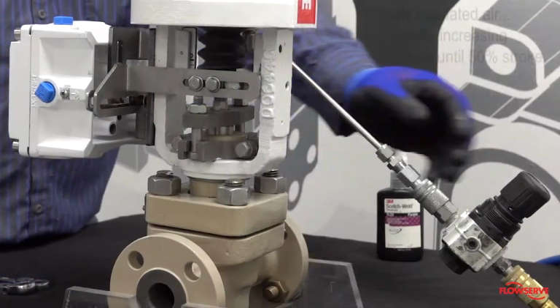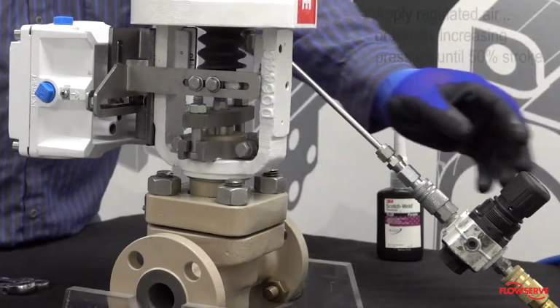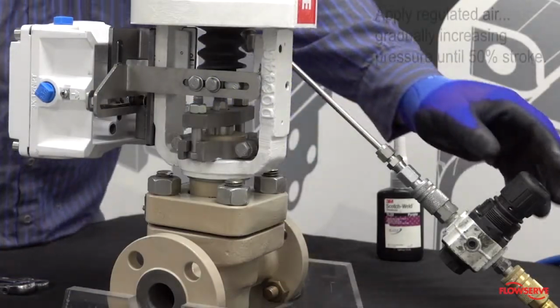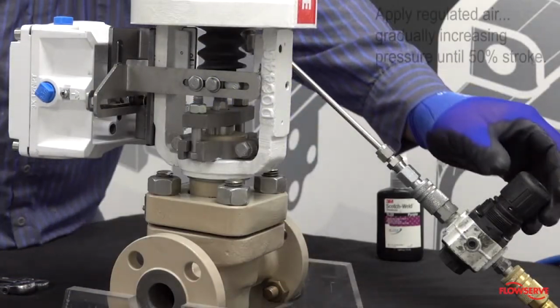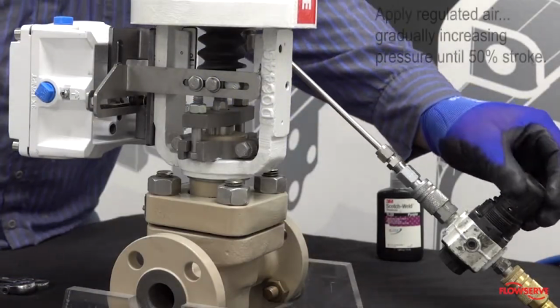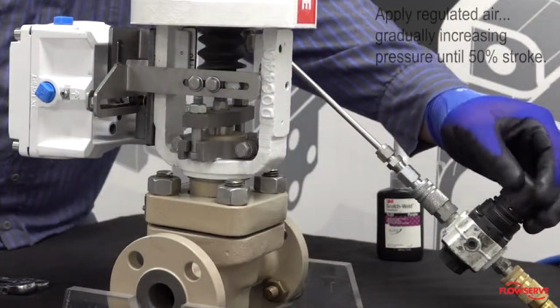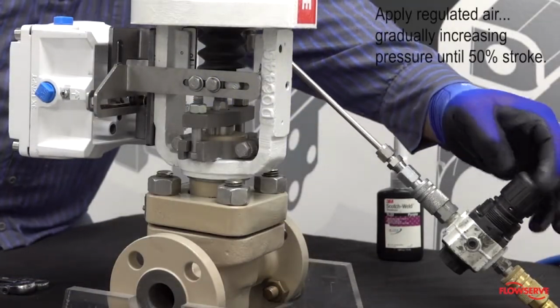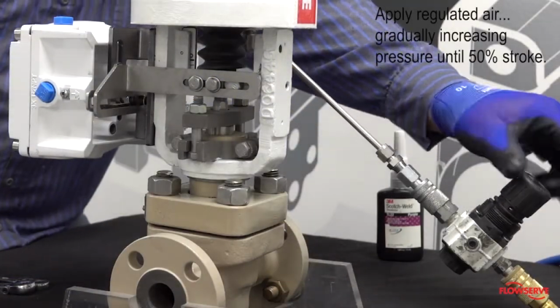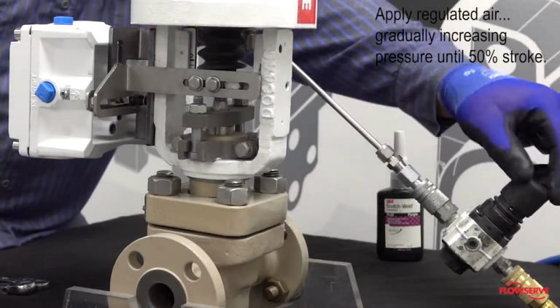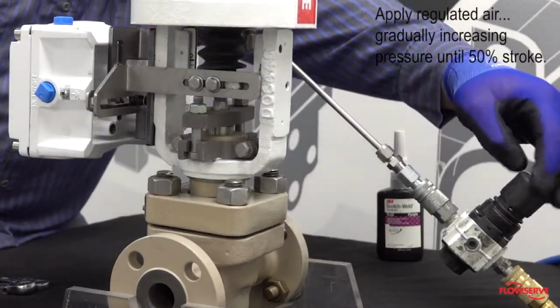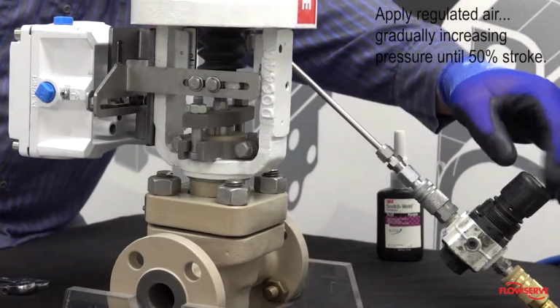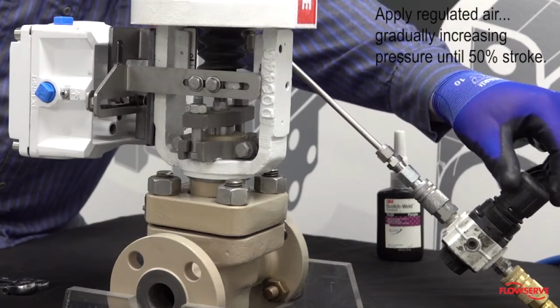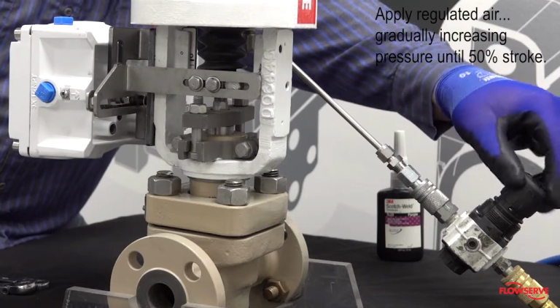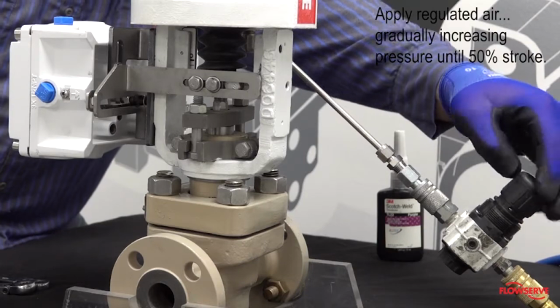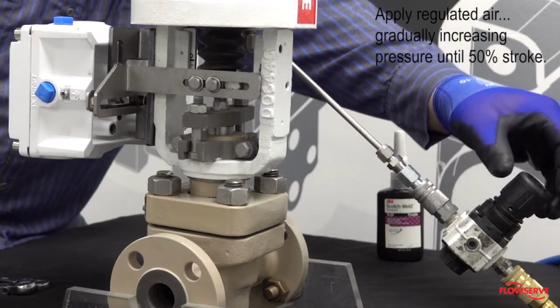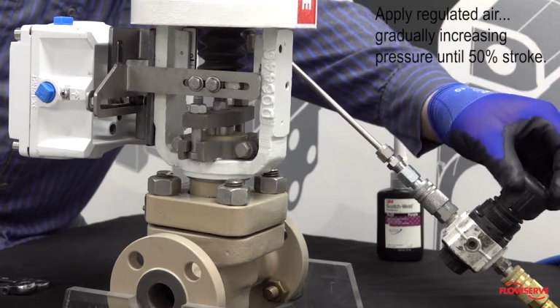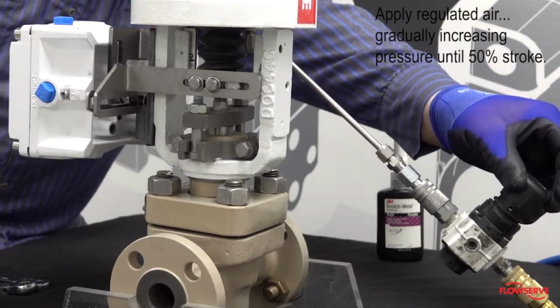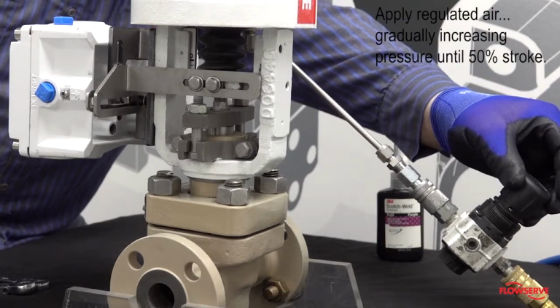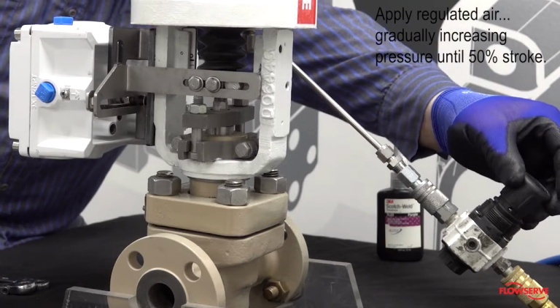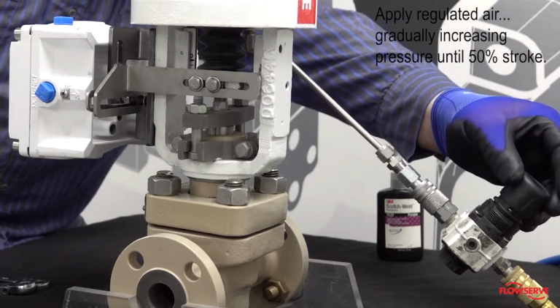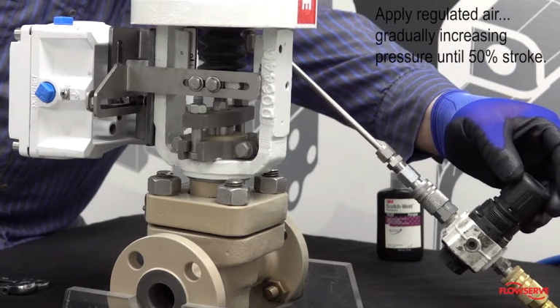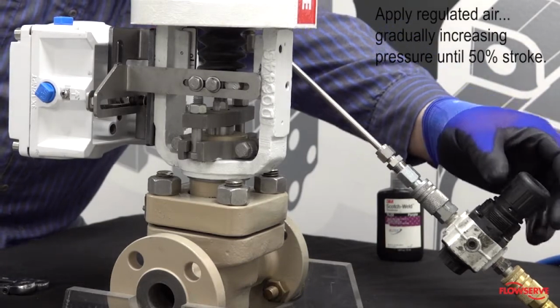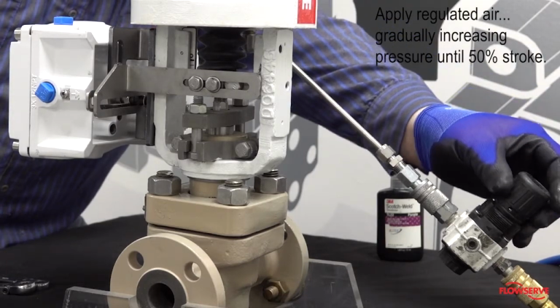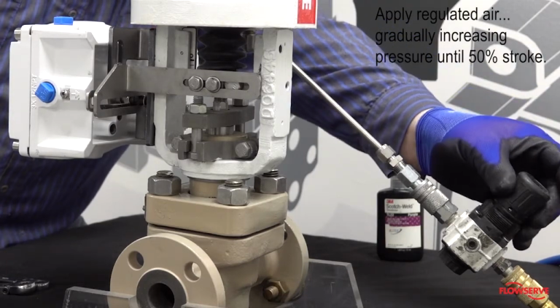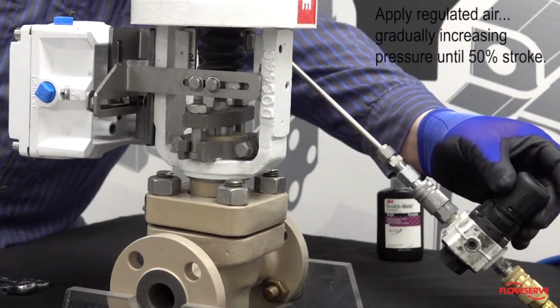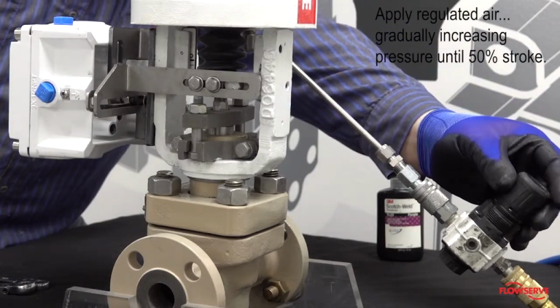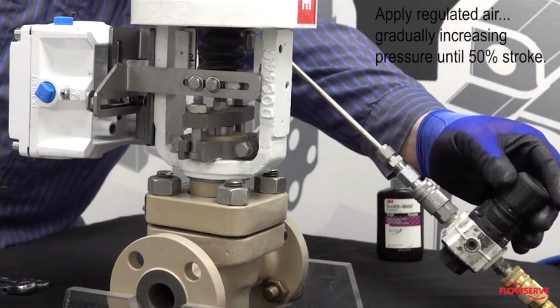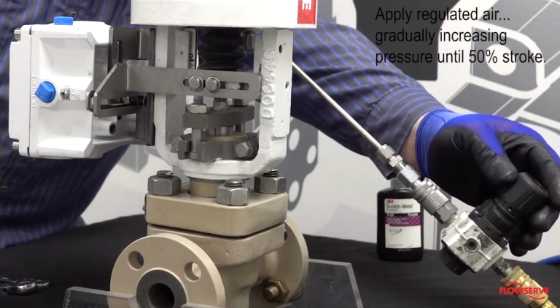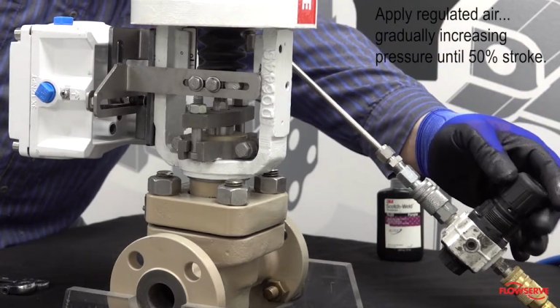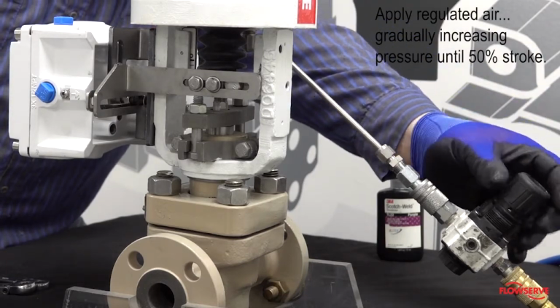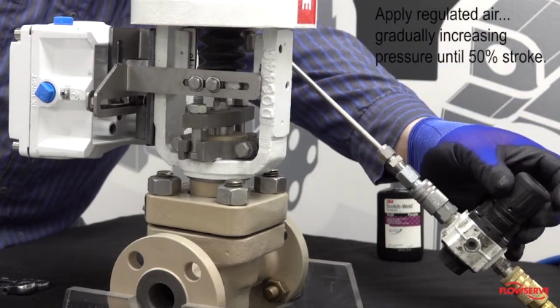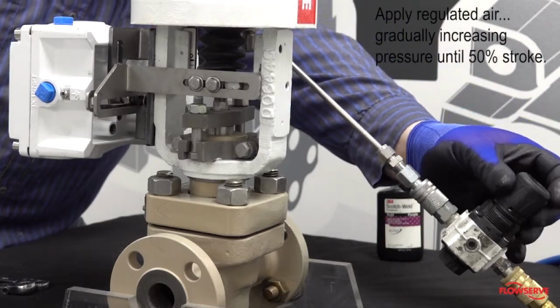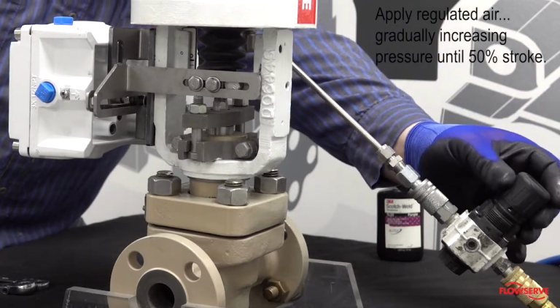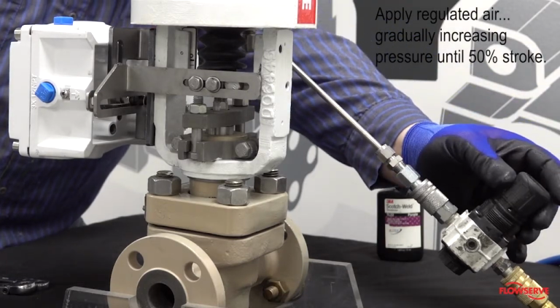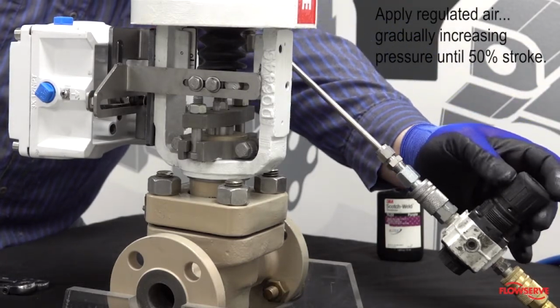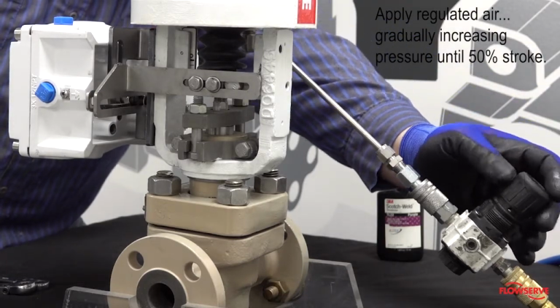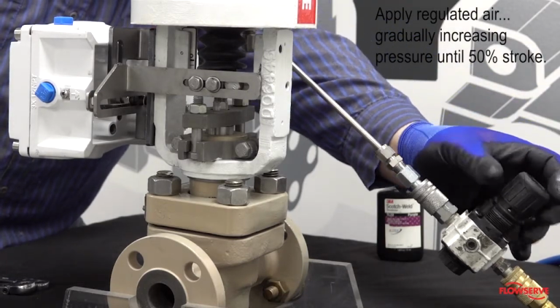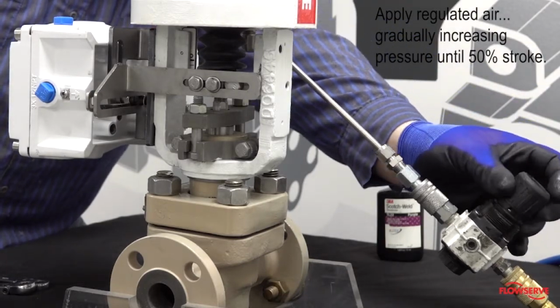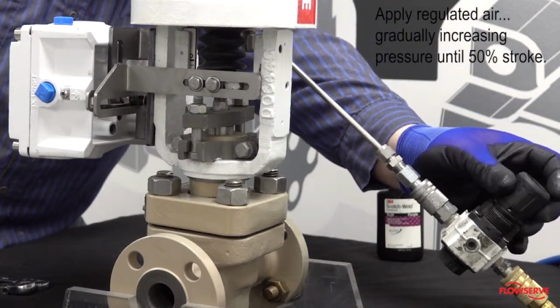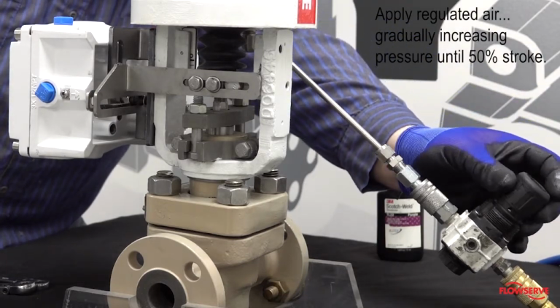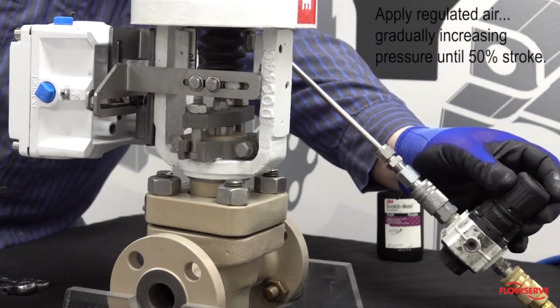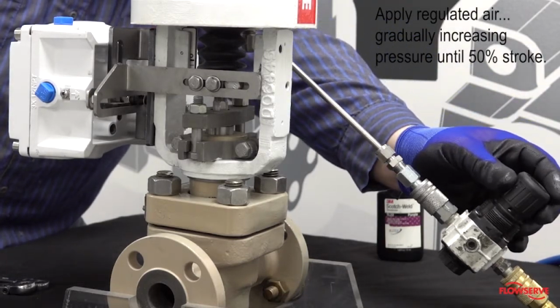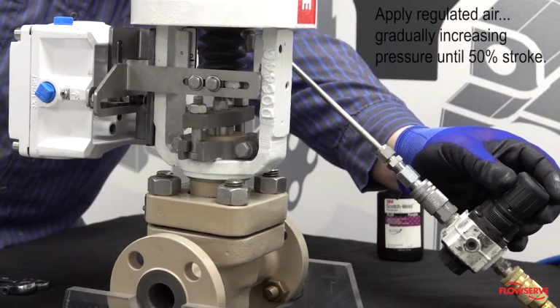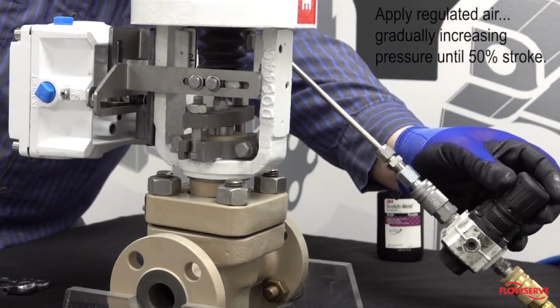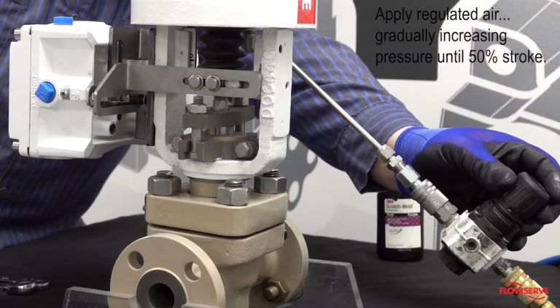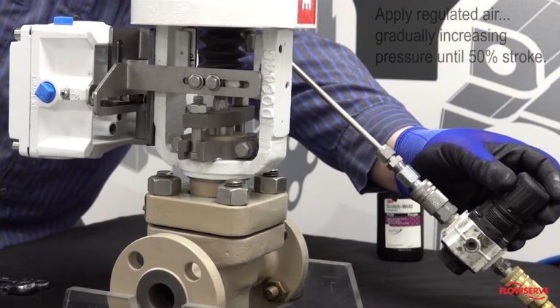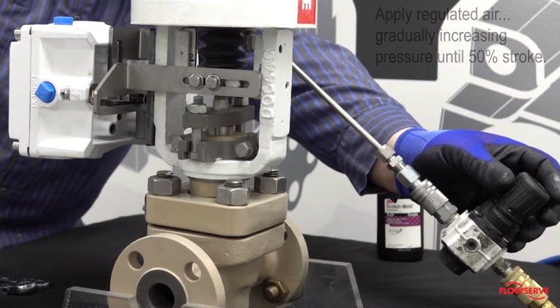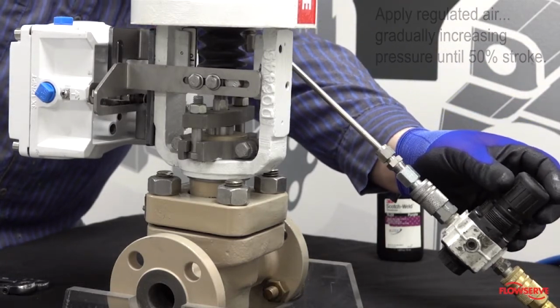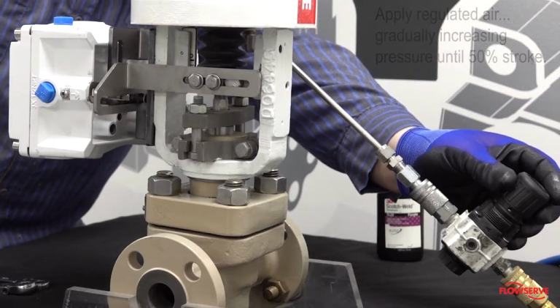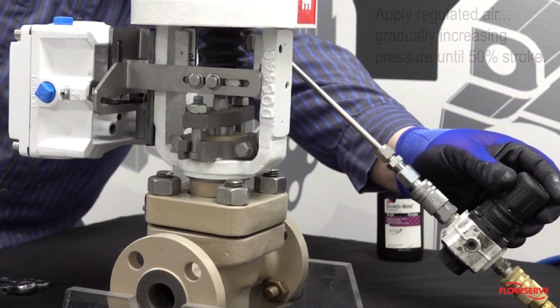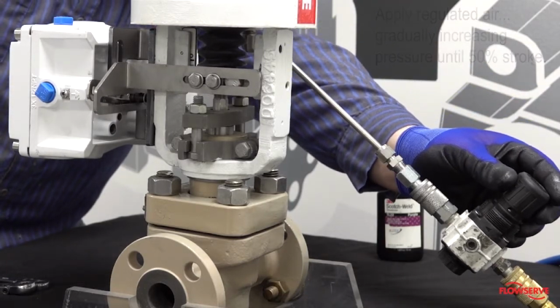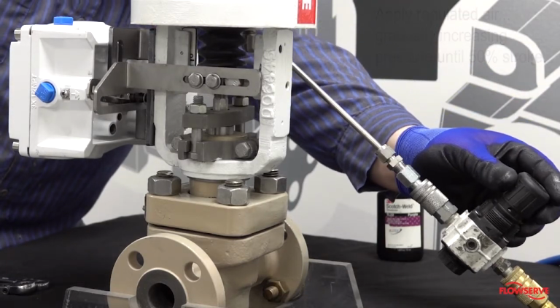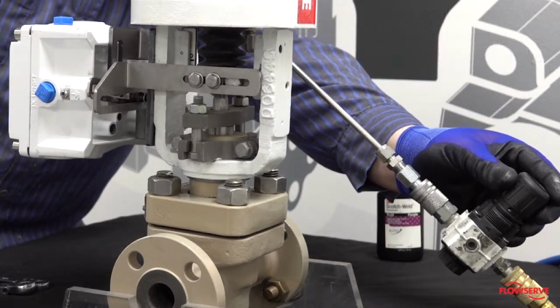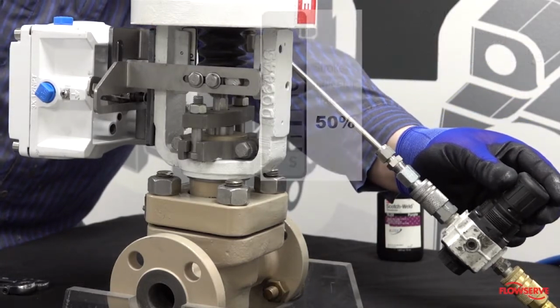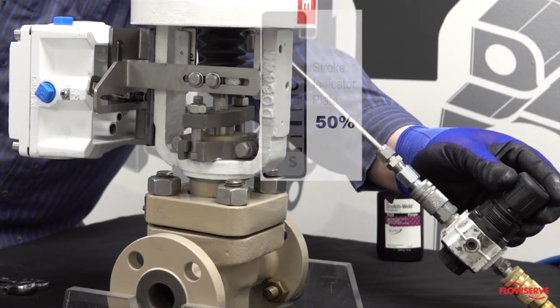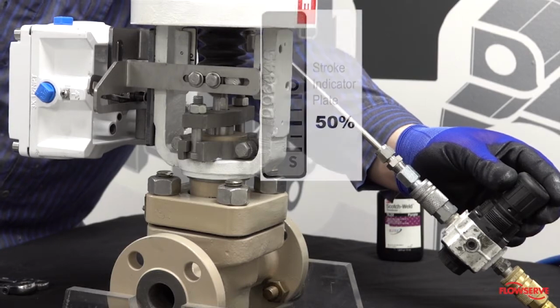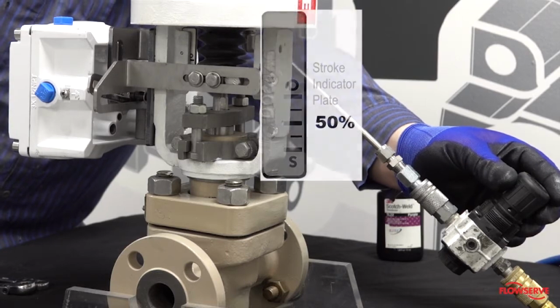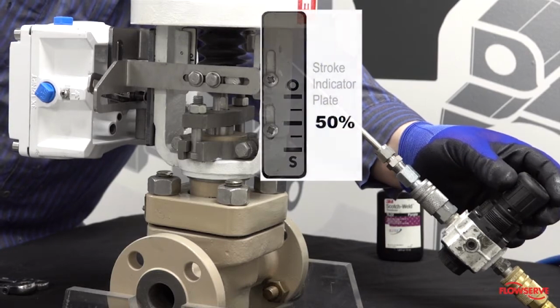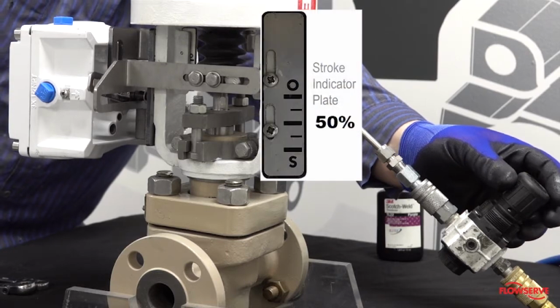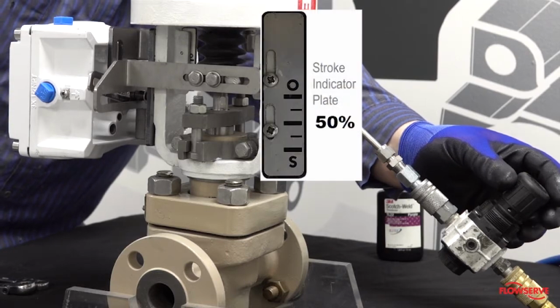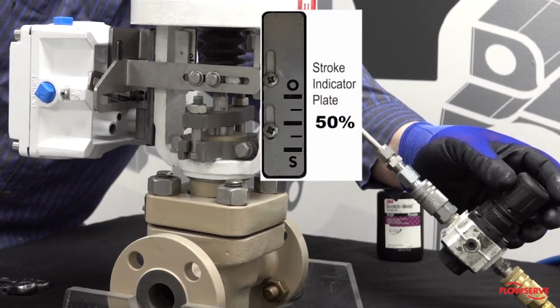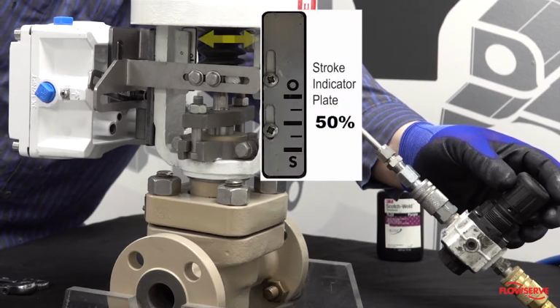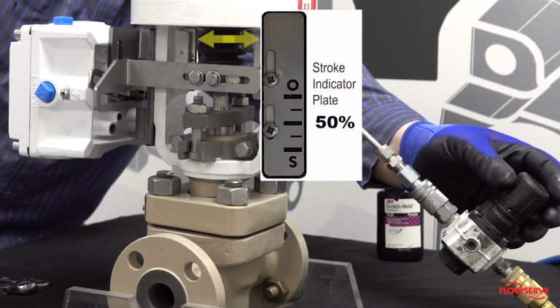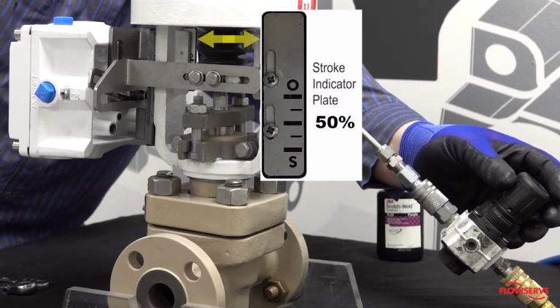Apply regulated air to the actuator and gradually increase the pressure until the valve is at 50% stroke, as indicated on the stroke indicator plate.